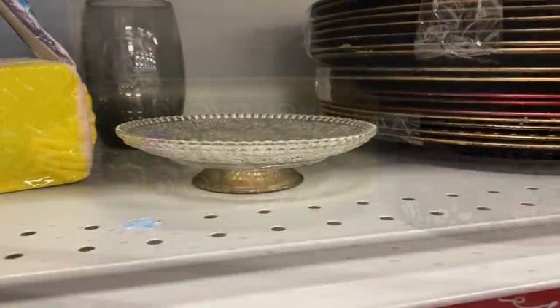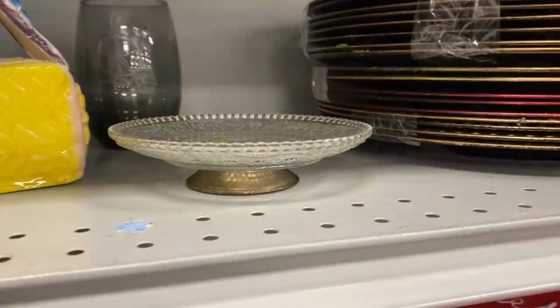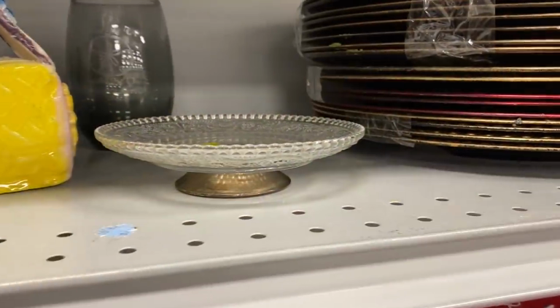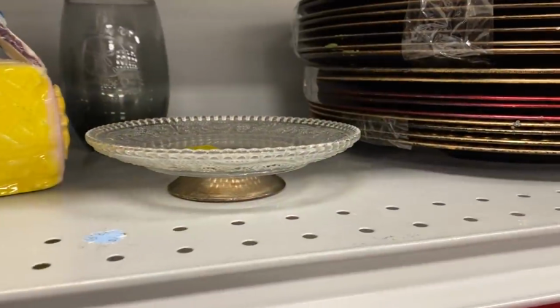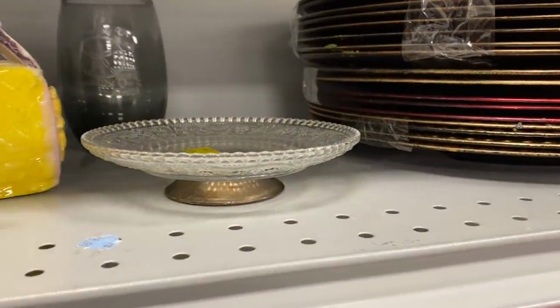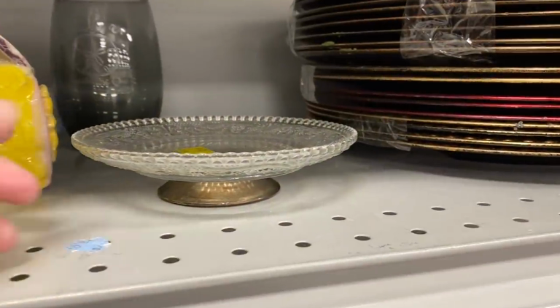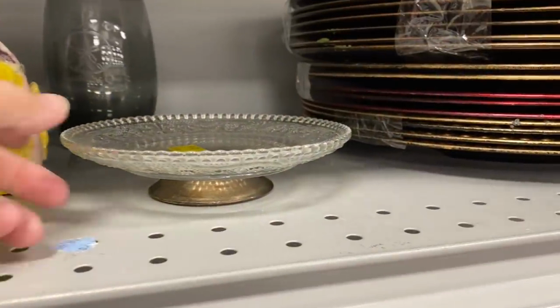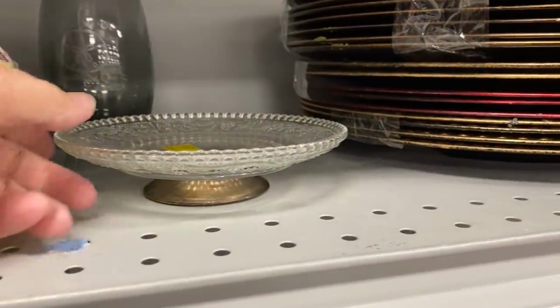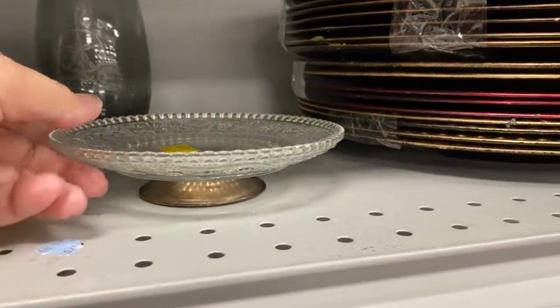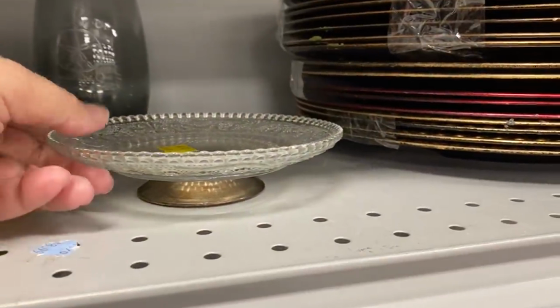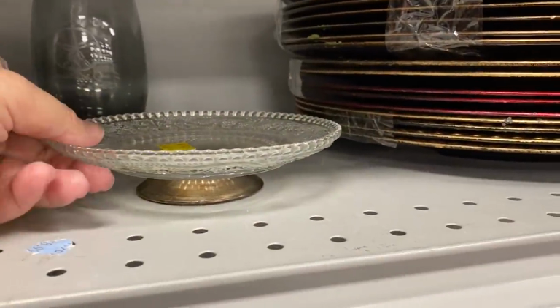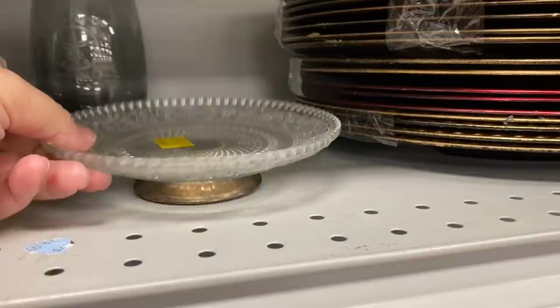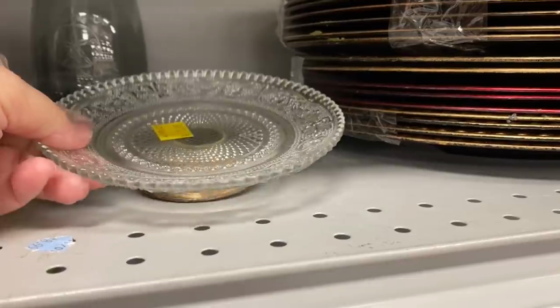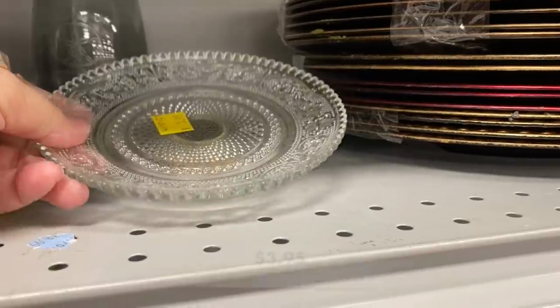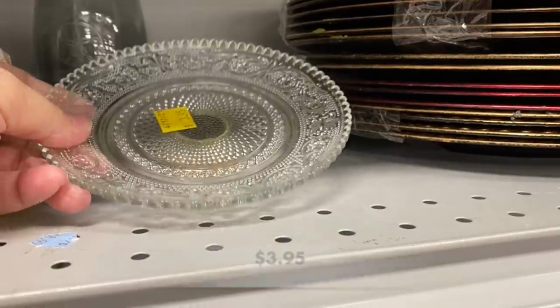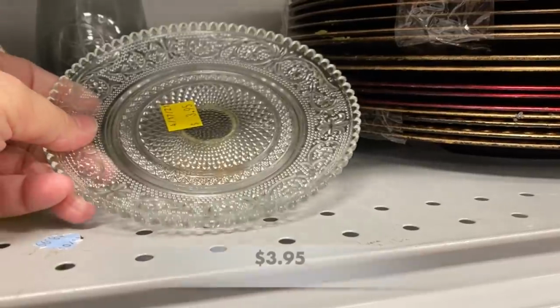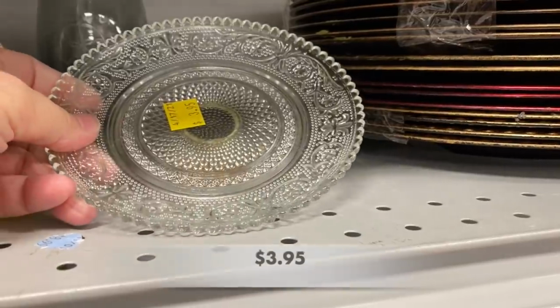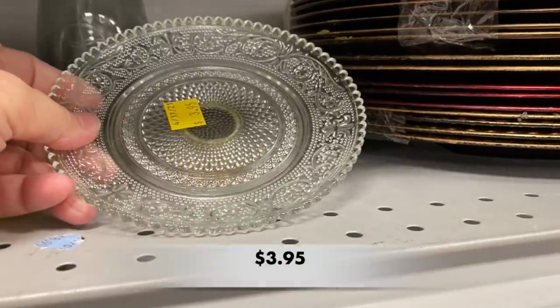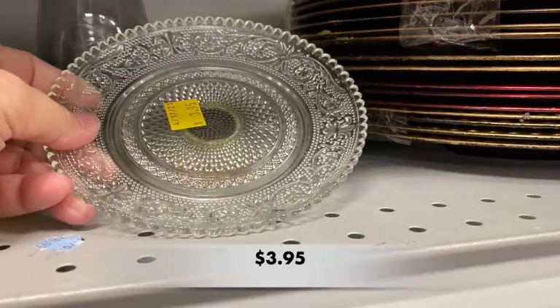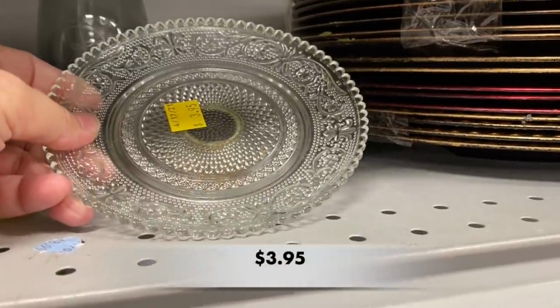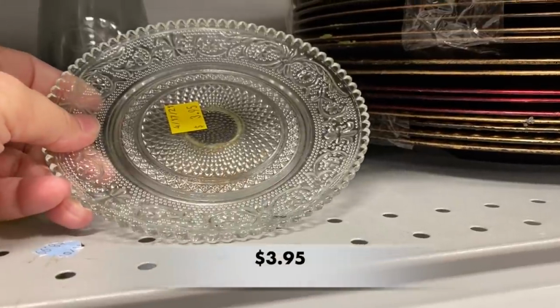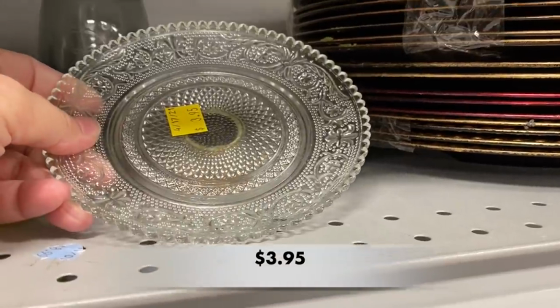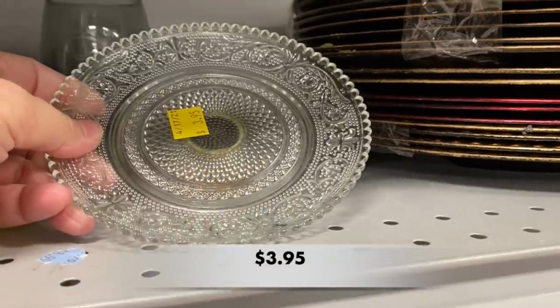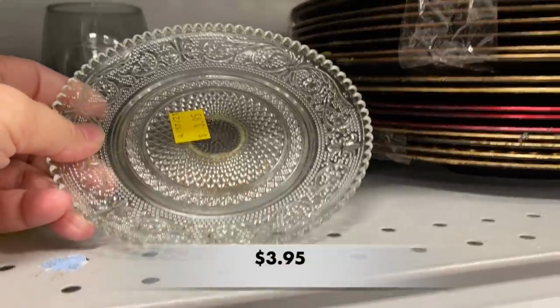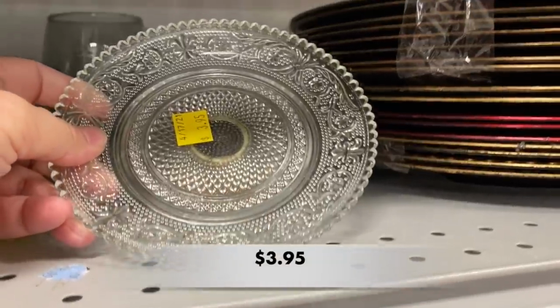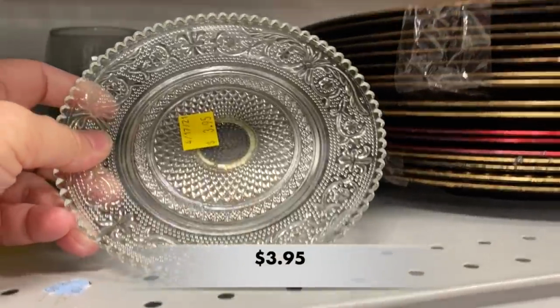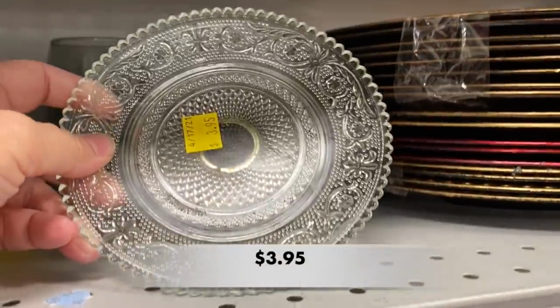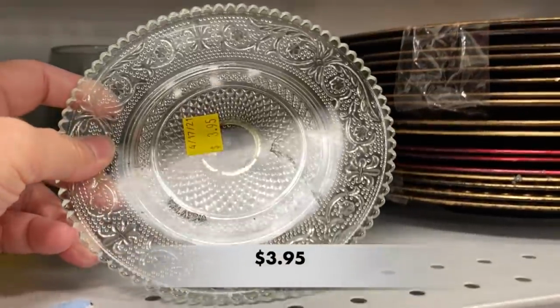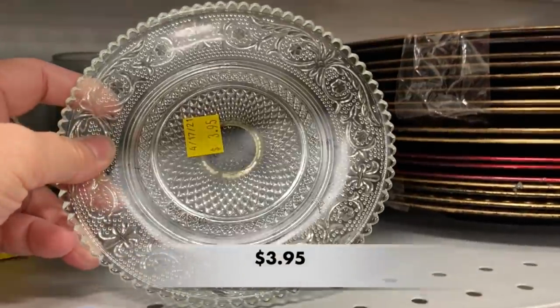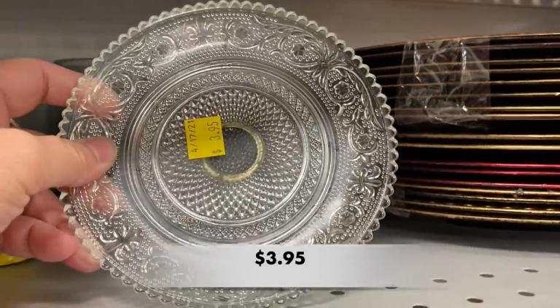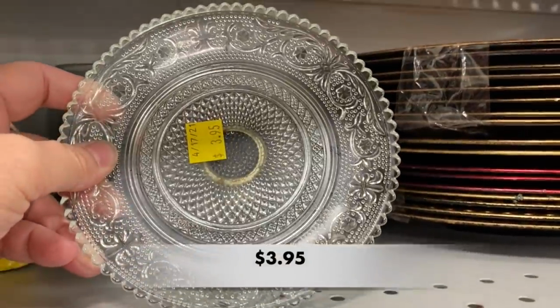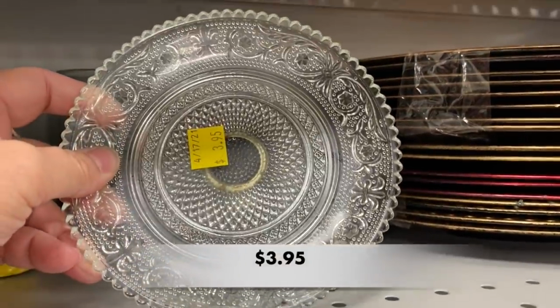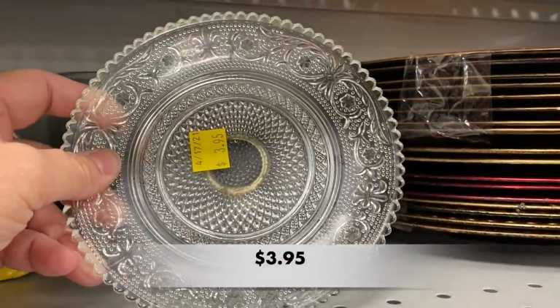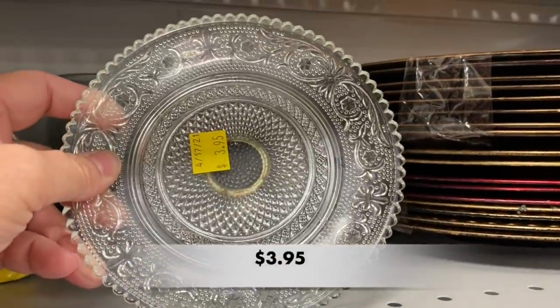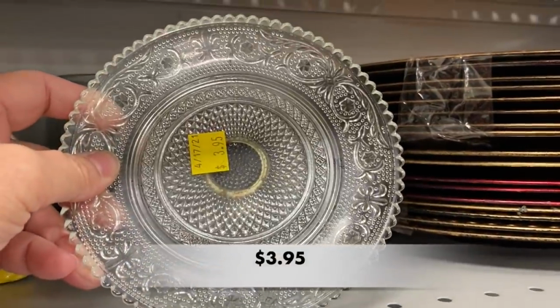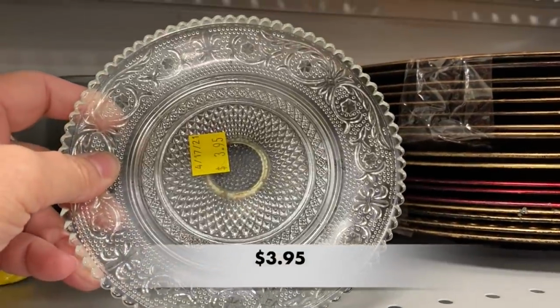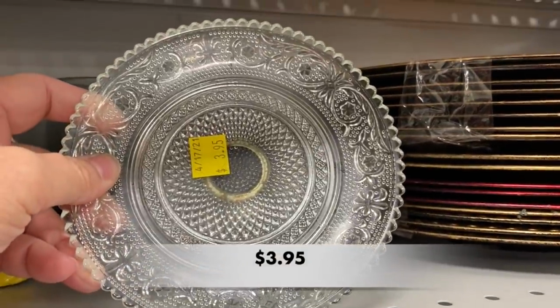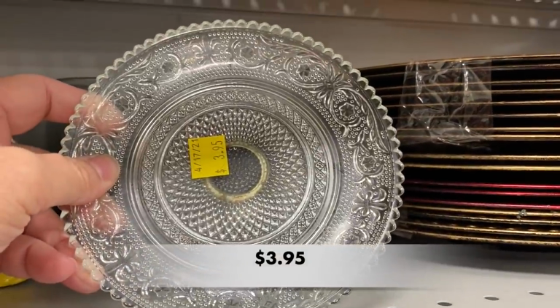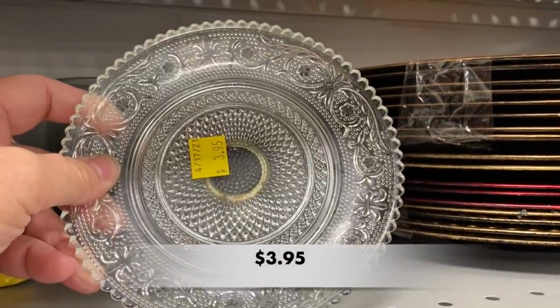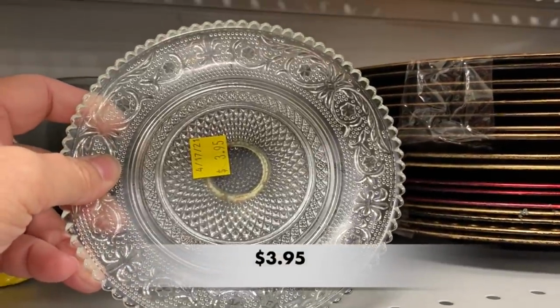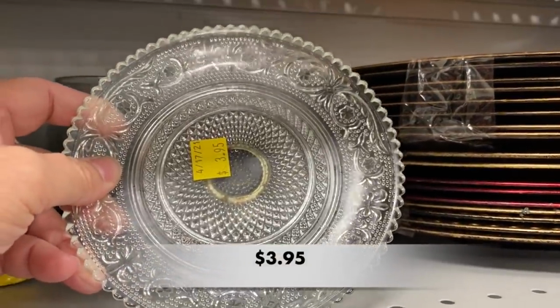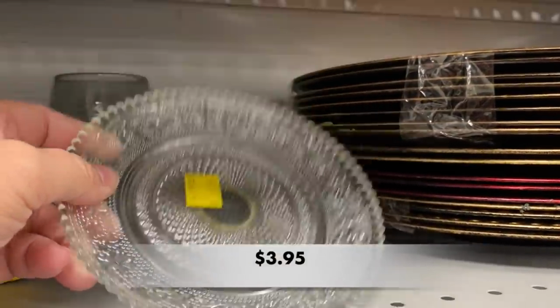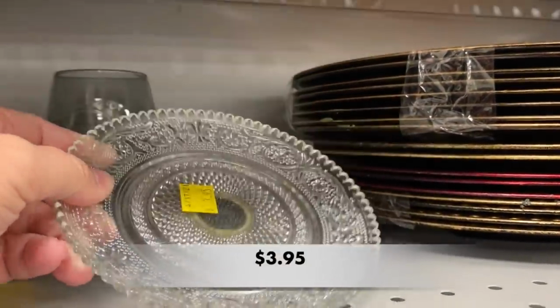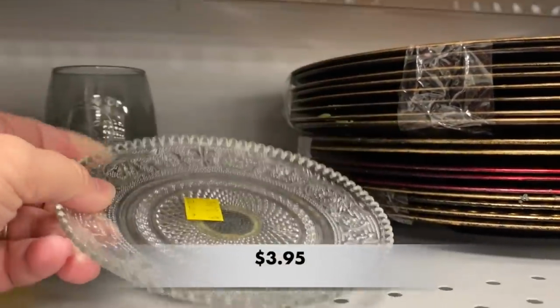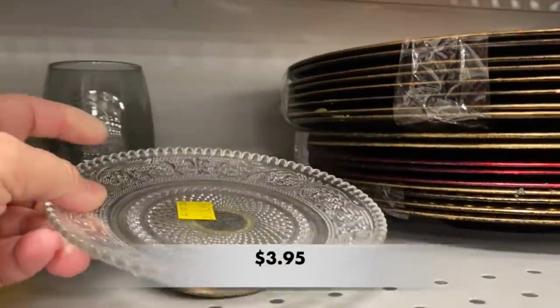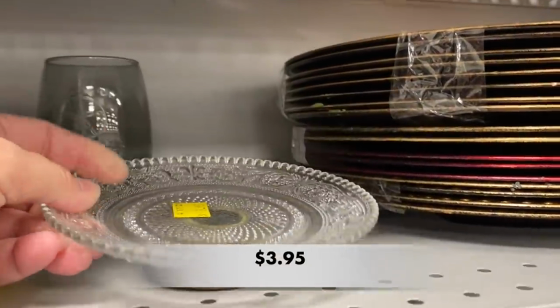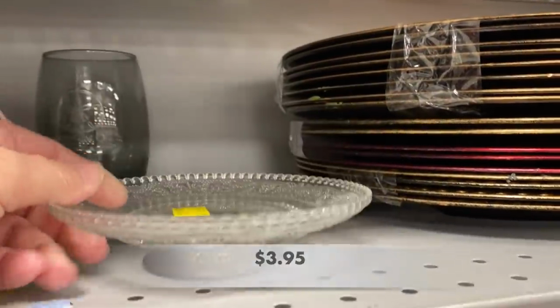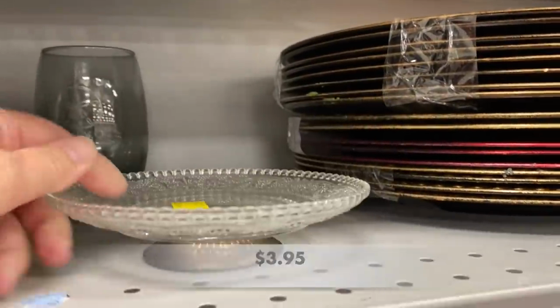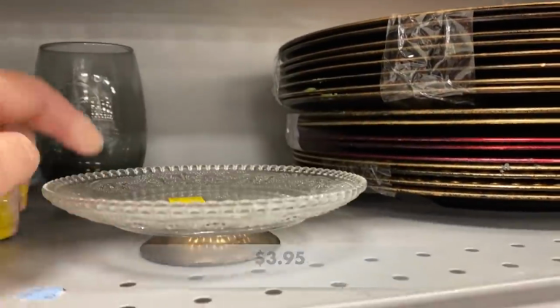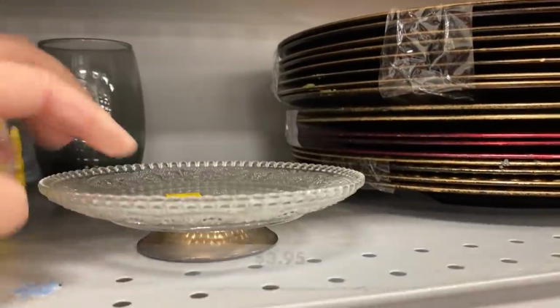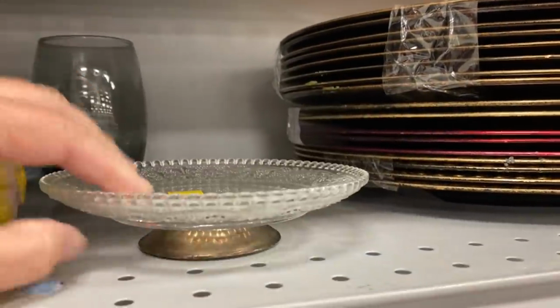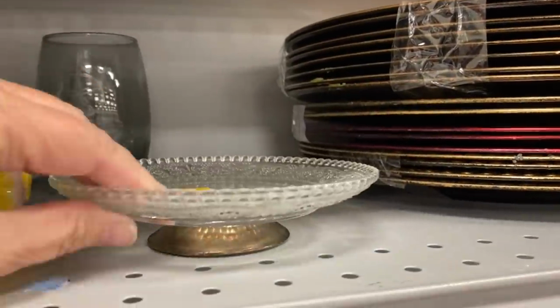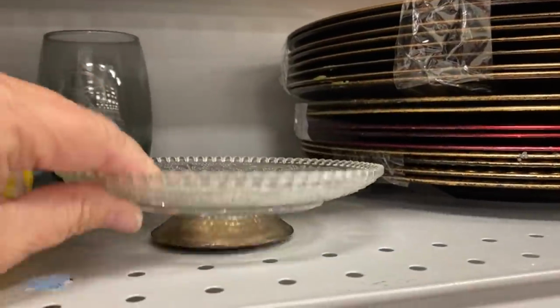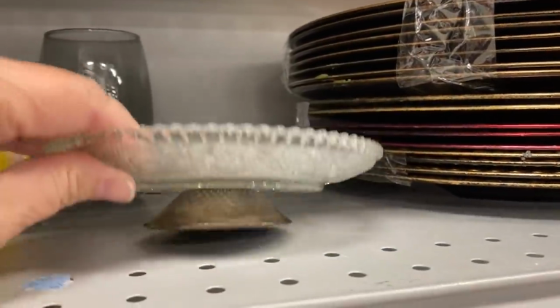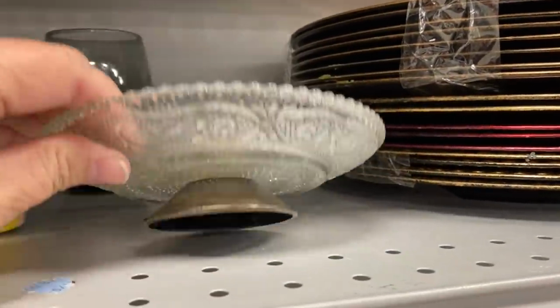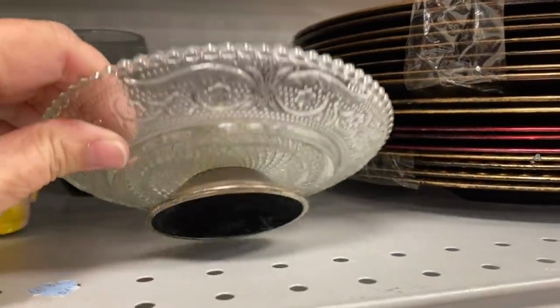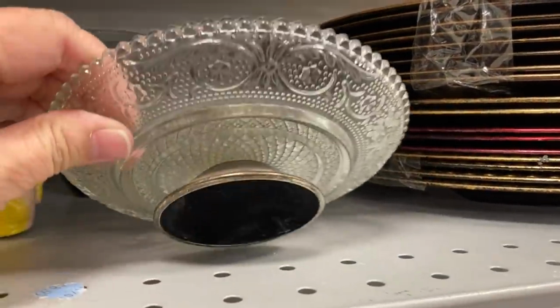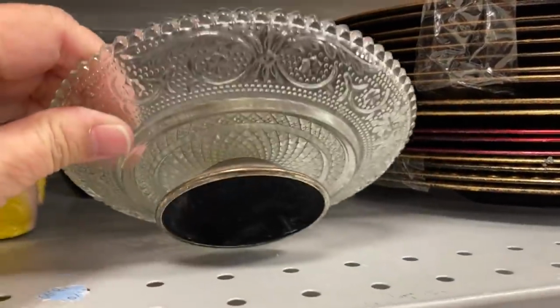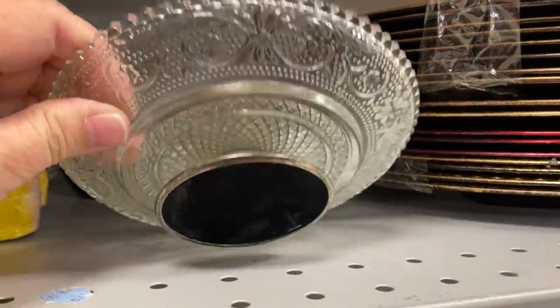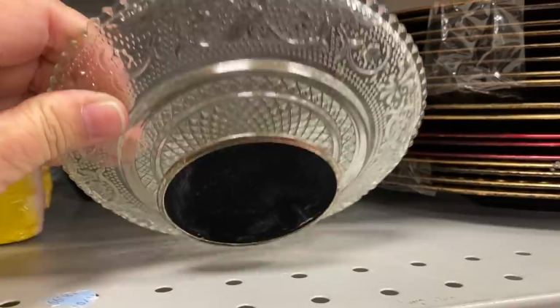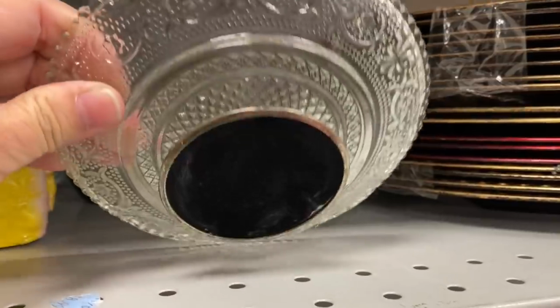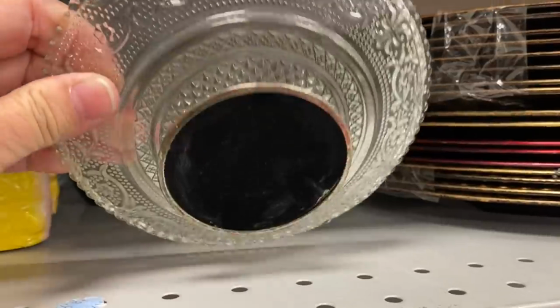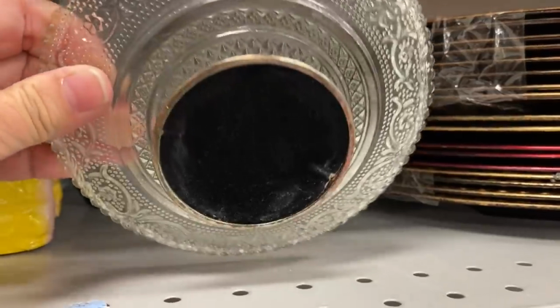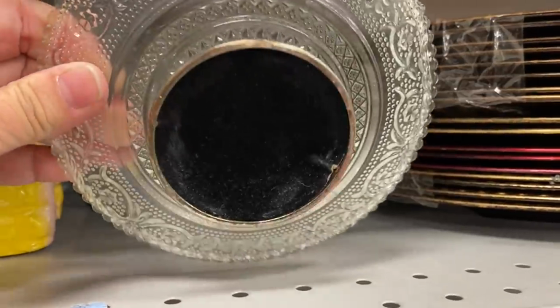This was a cute little dish with a metal pedestal. A little bit high in price, in my opinion.